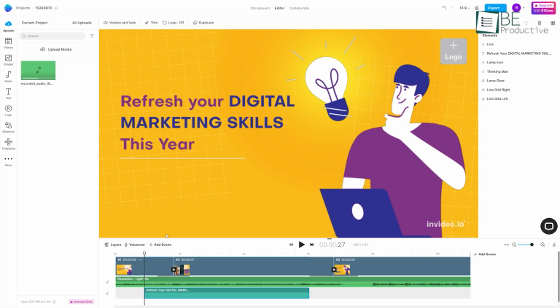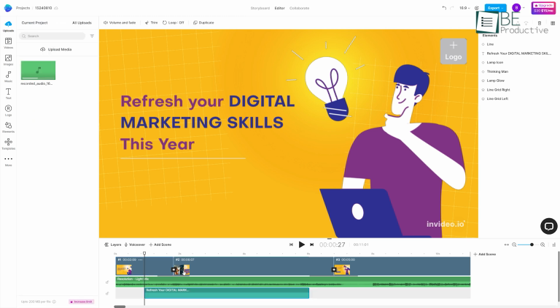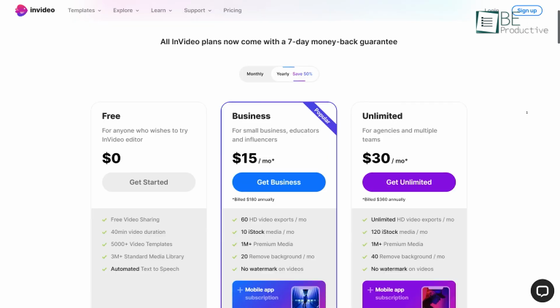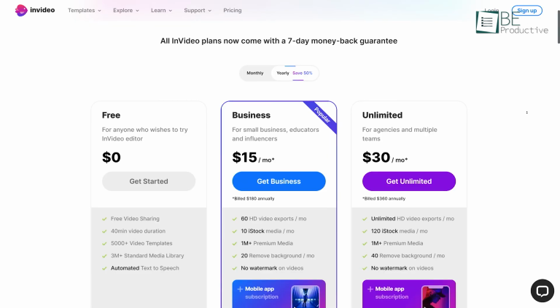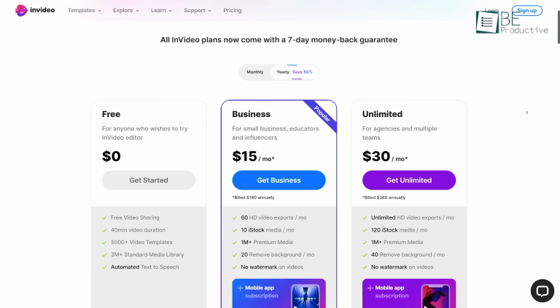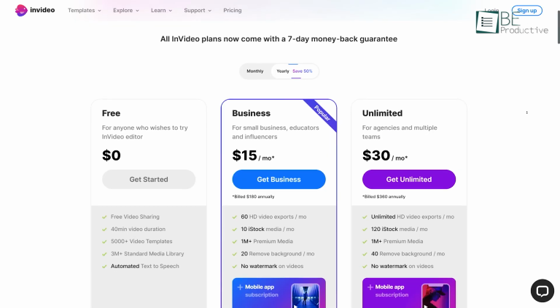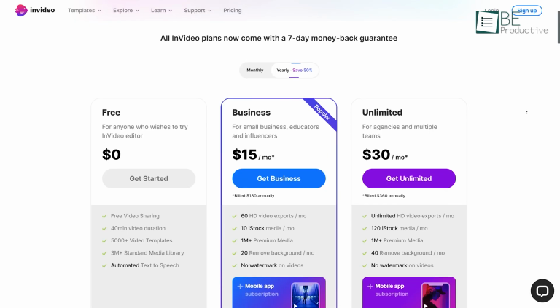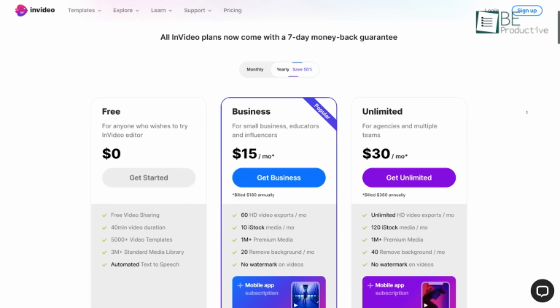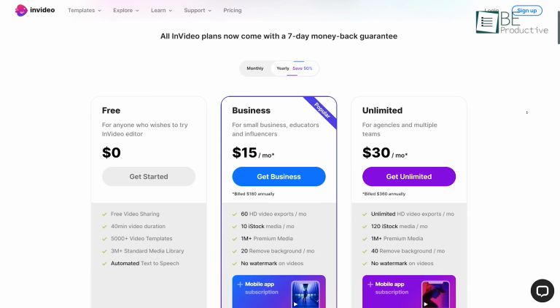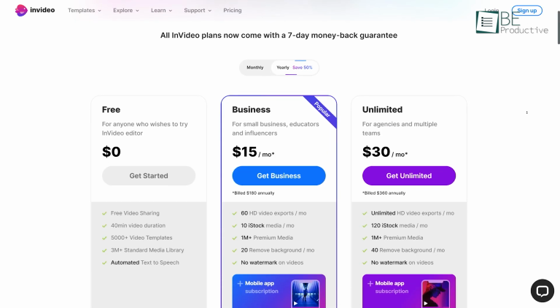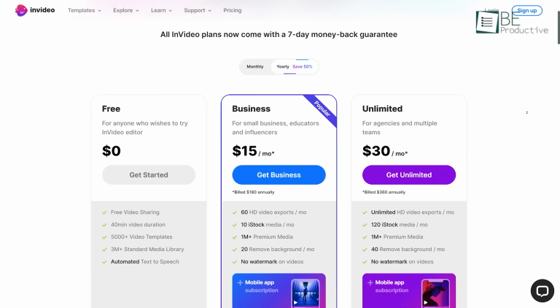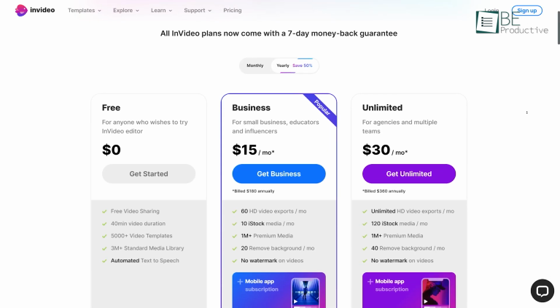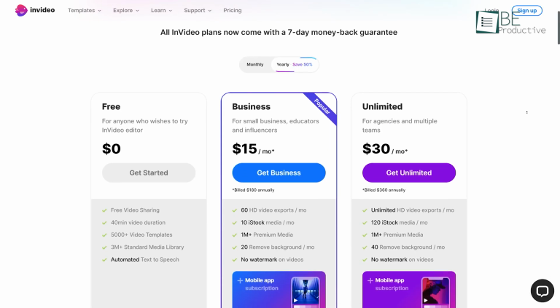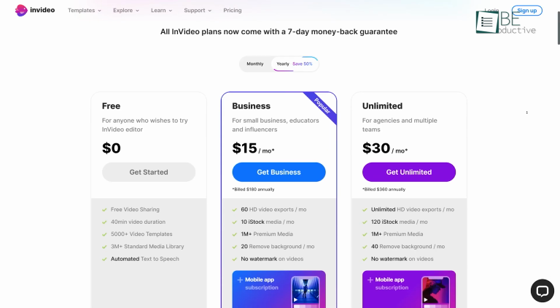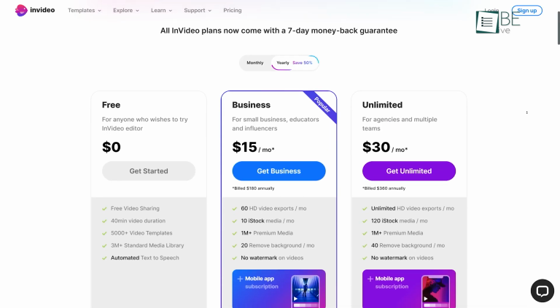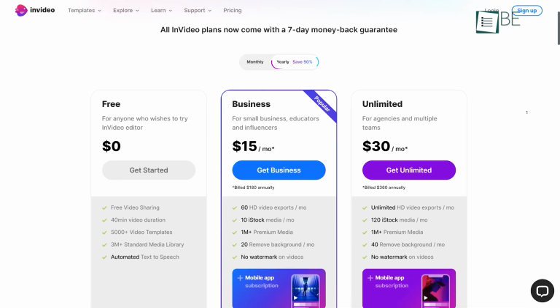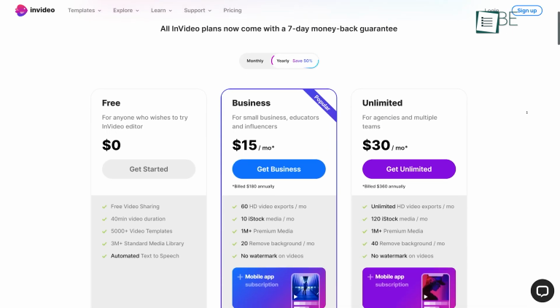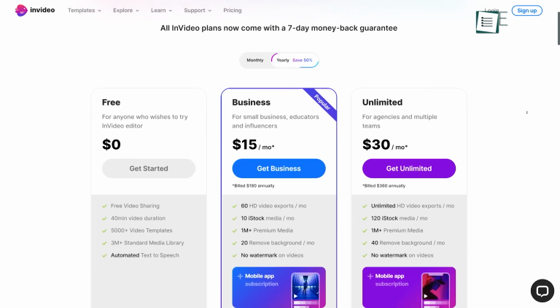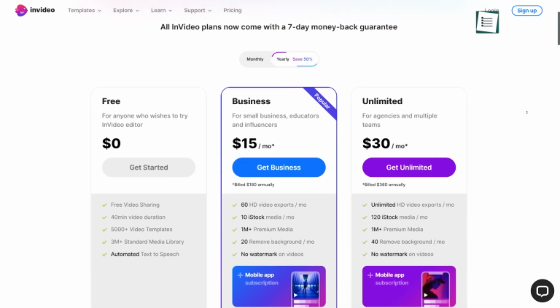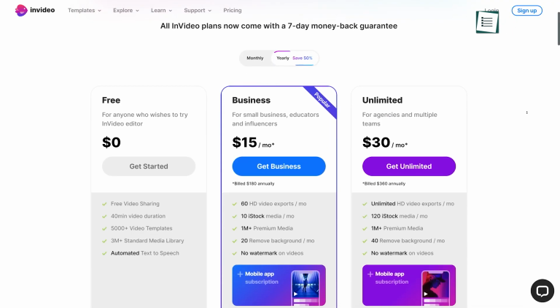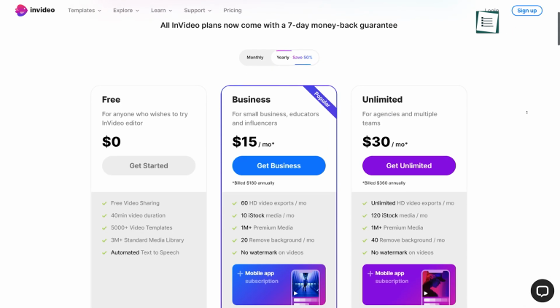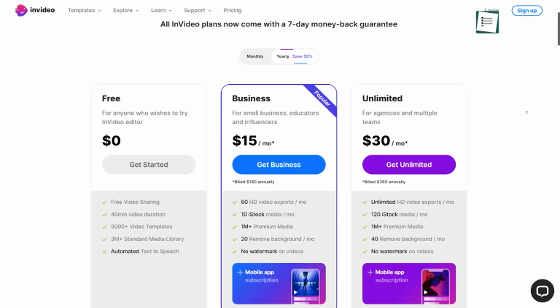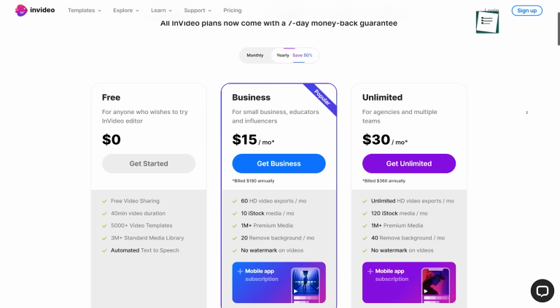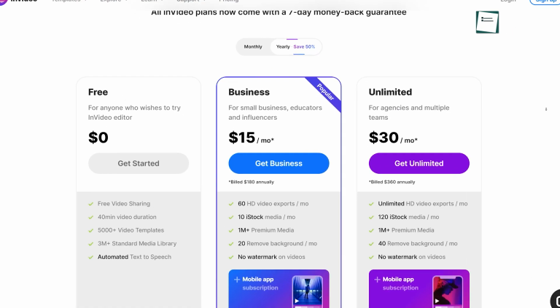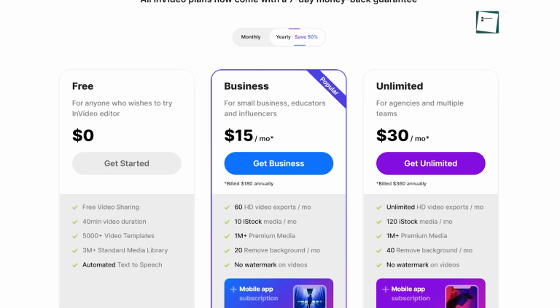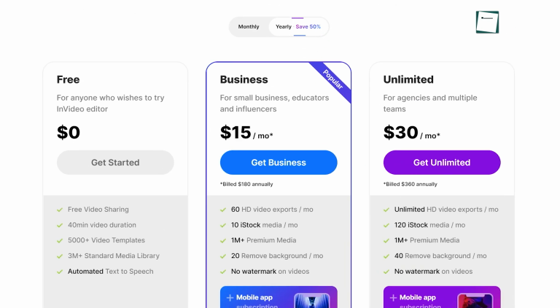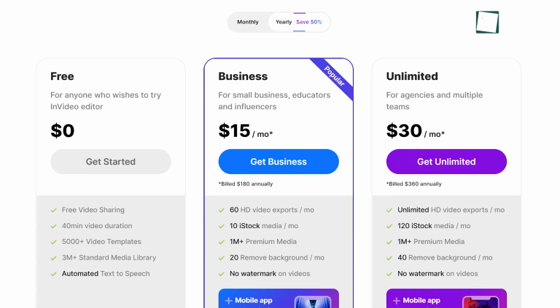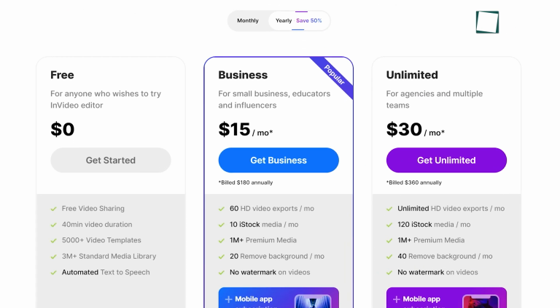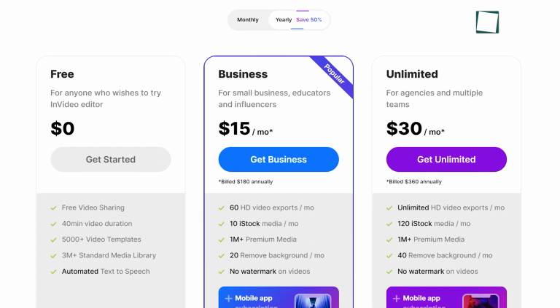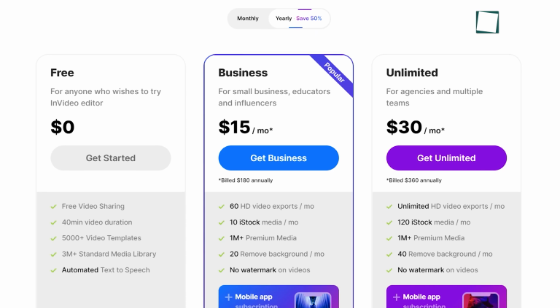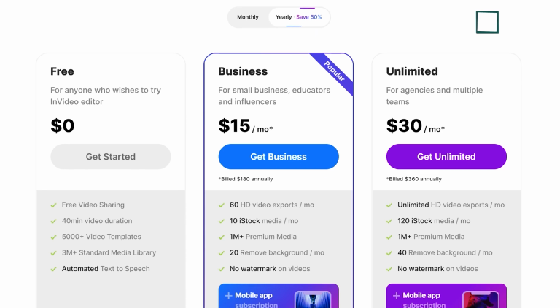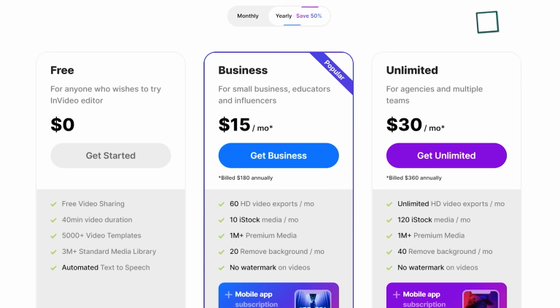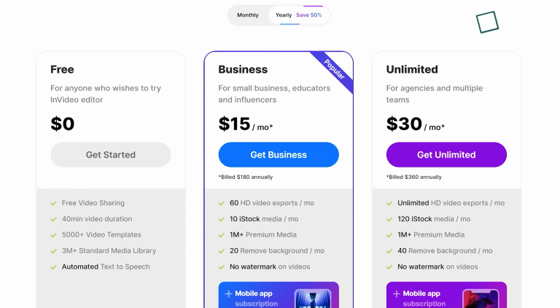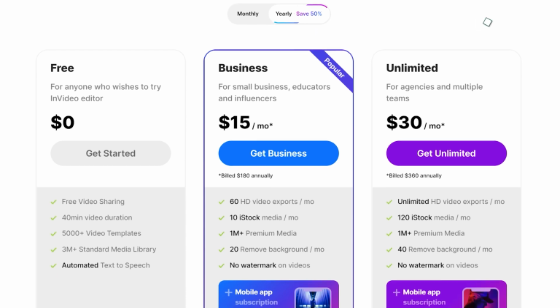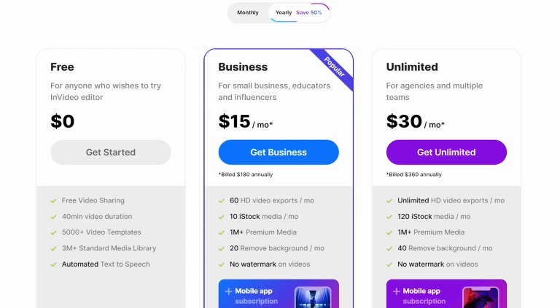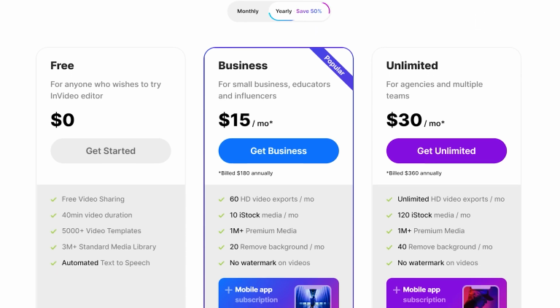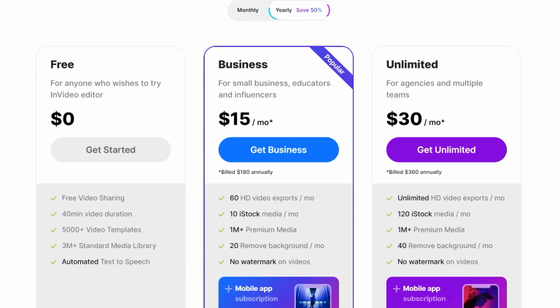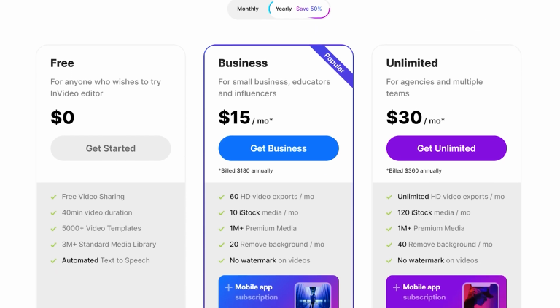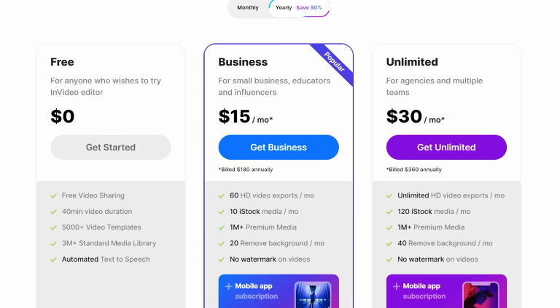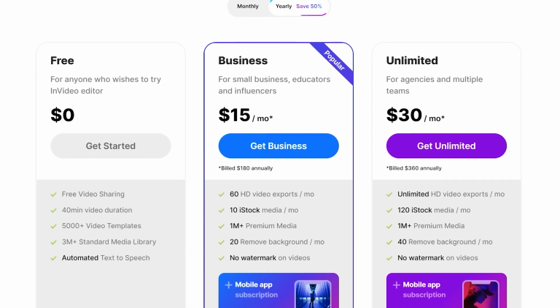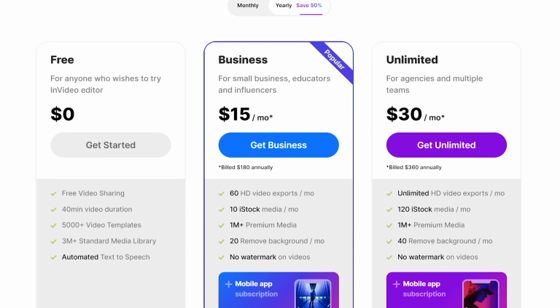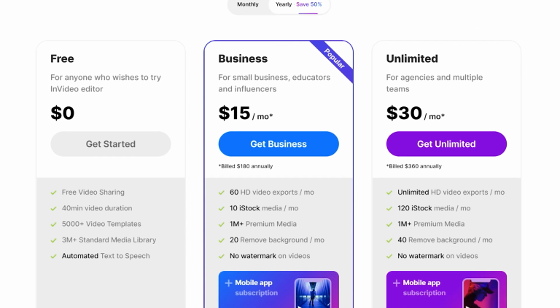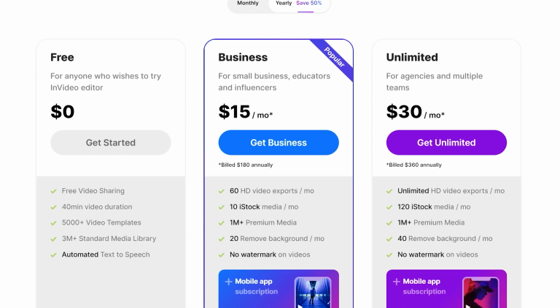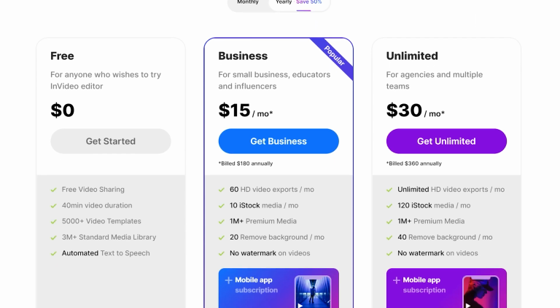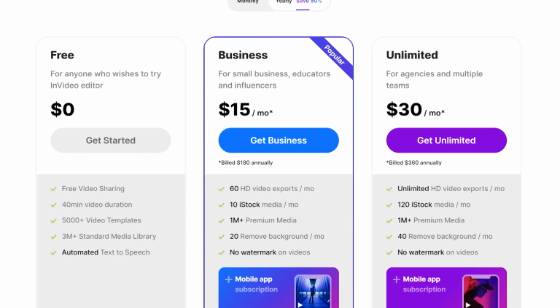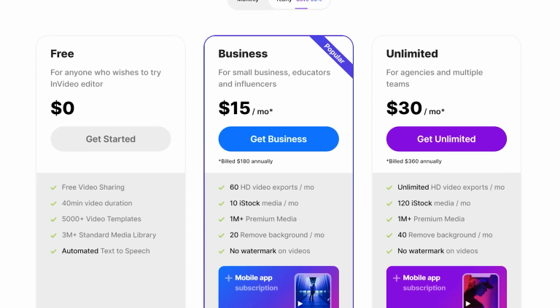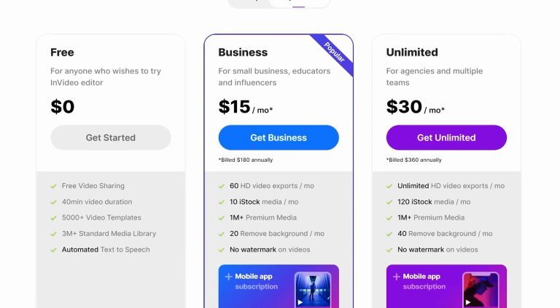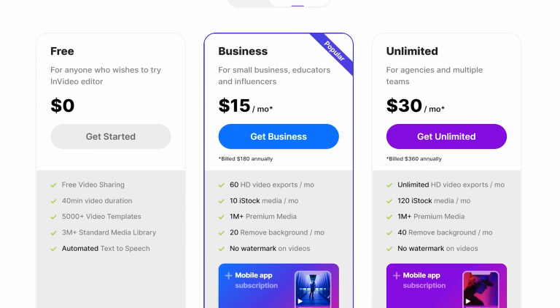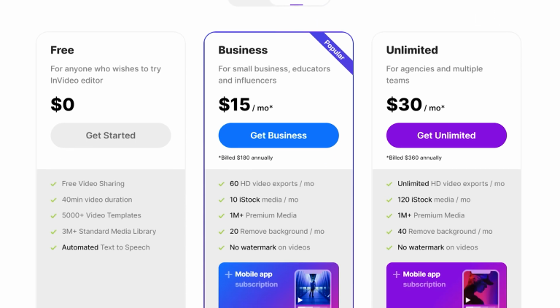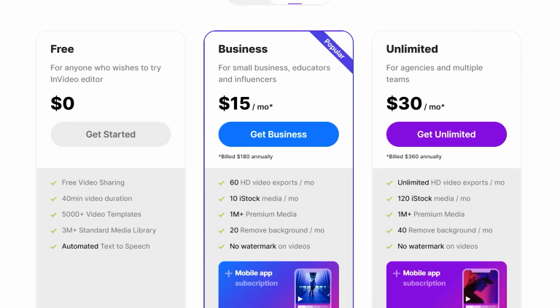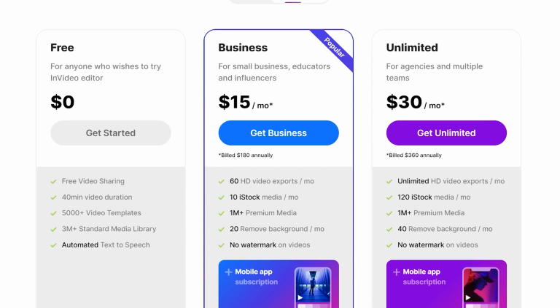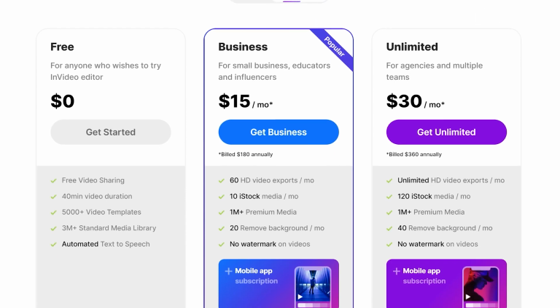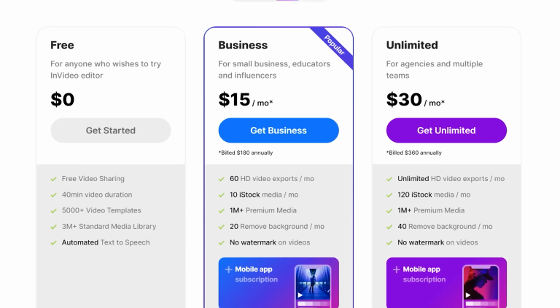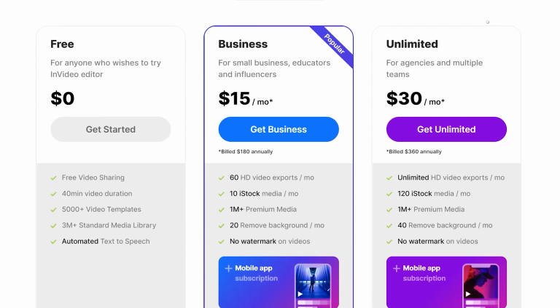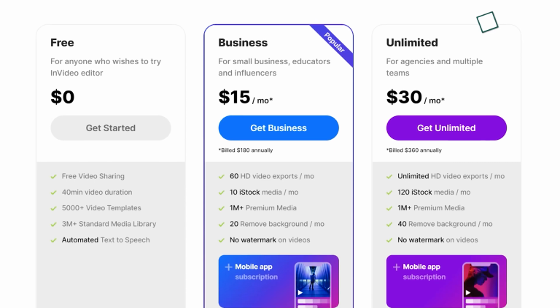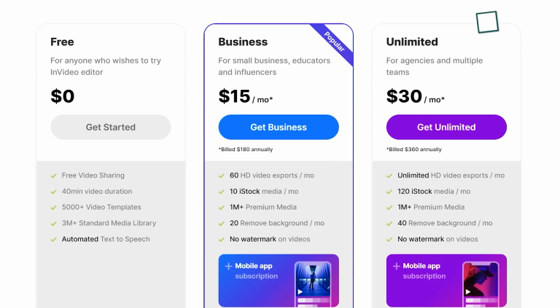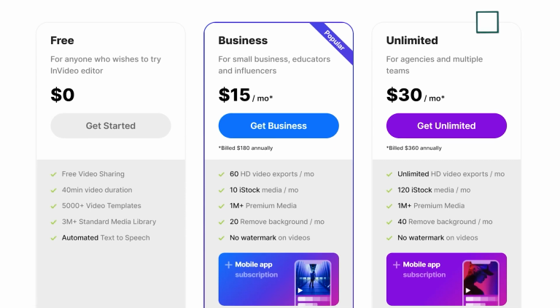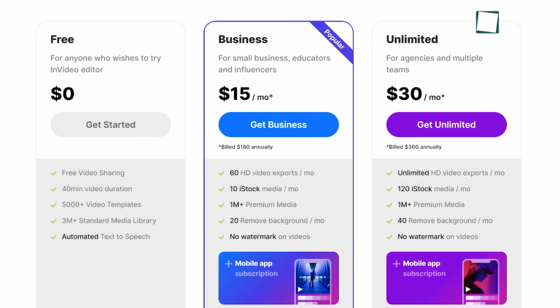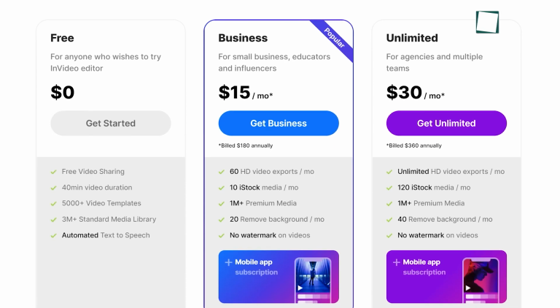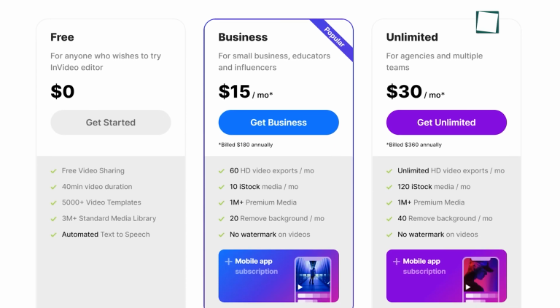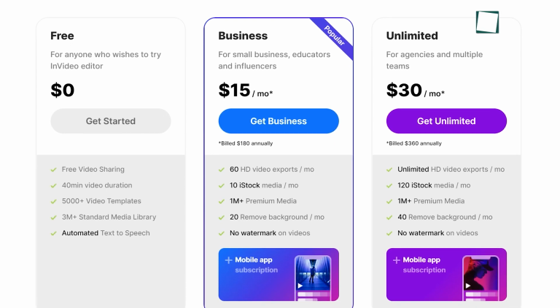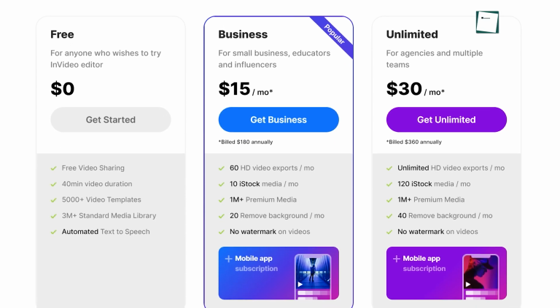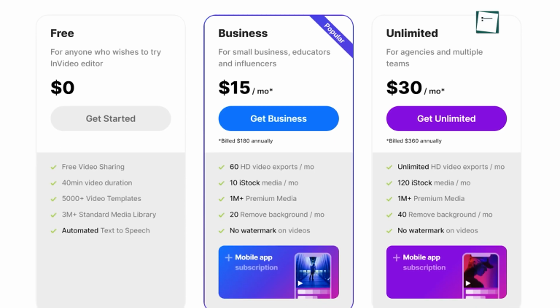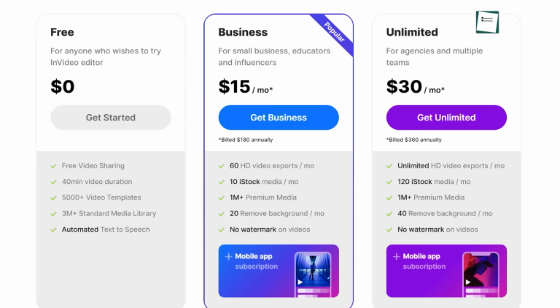It offers both free and paid plans. With the free plan, you can access more than 5,000 video templates to make 40-minute-long videos and more.